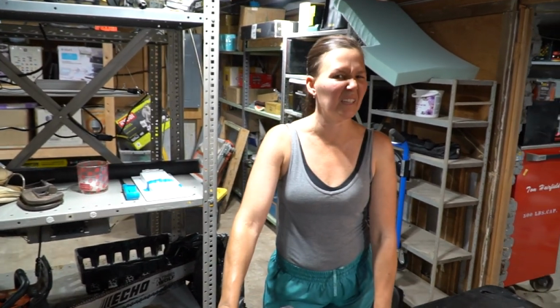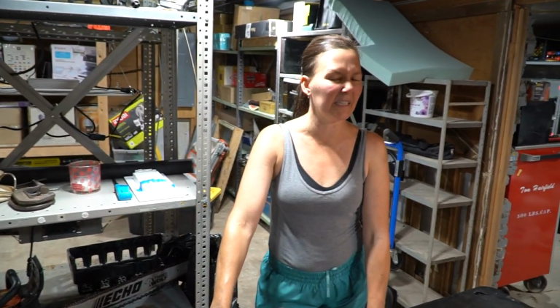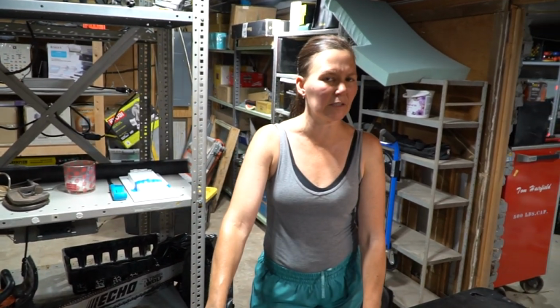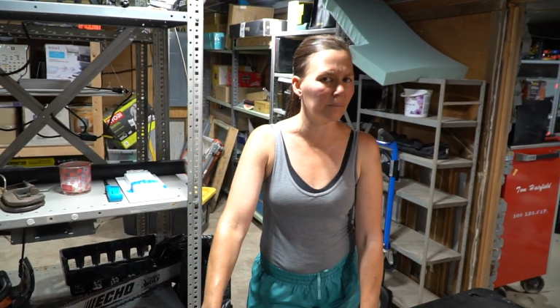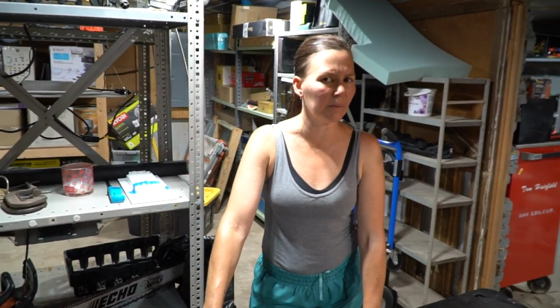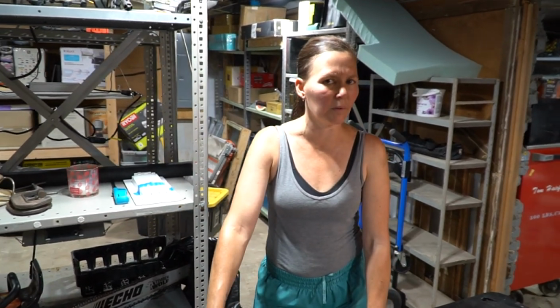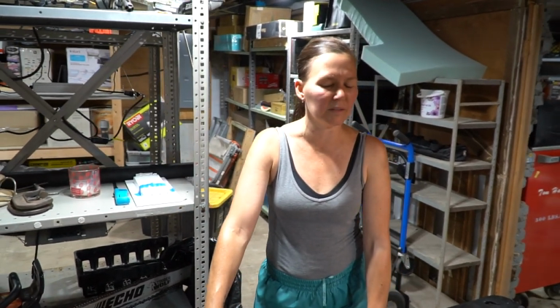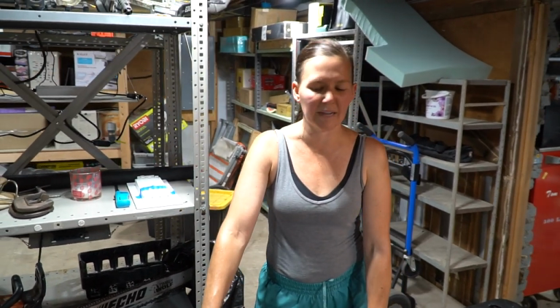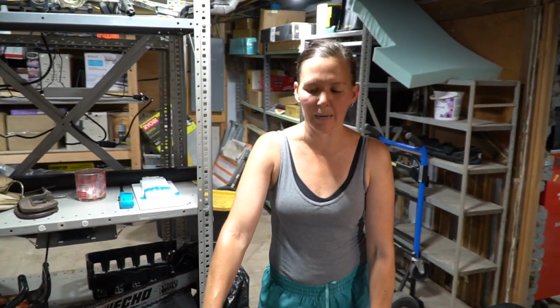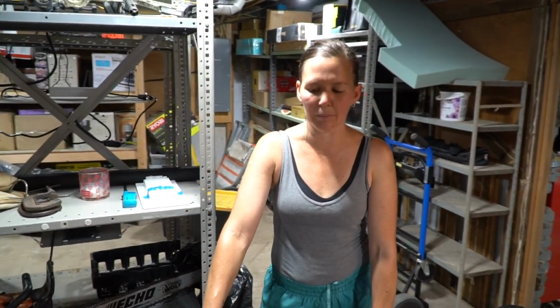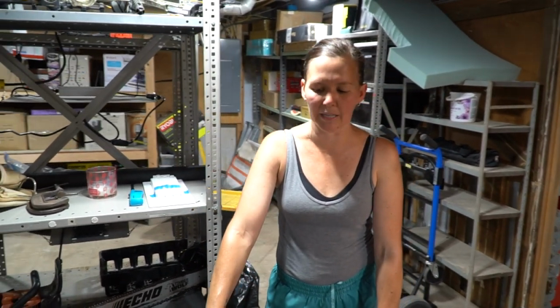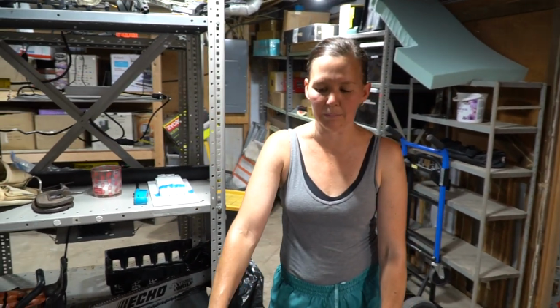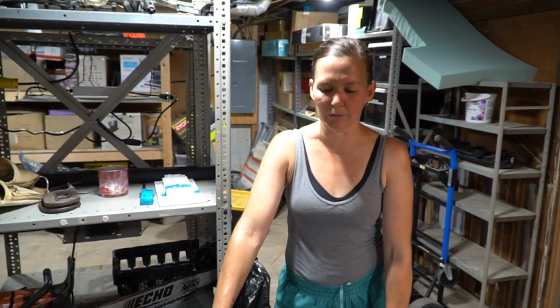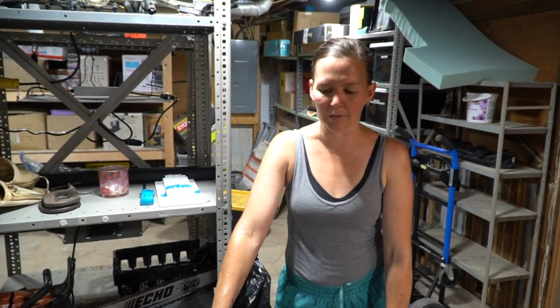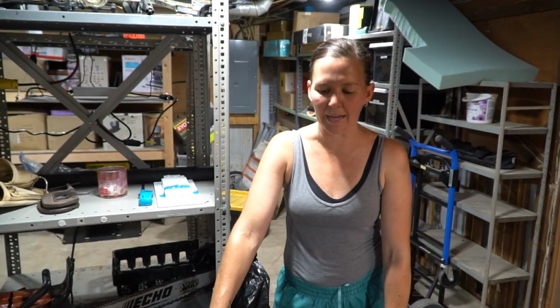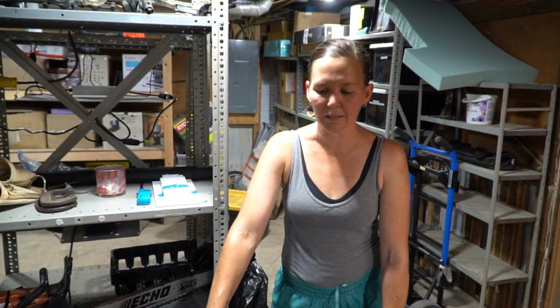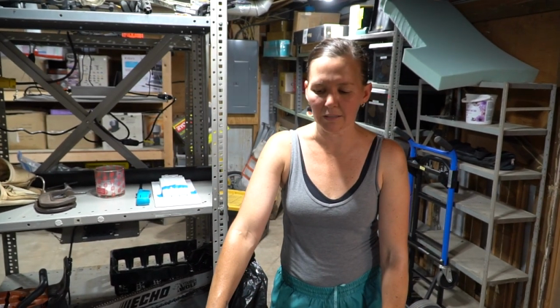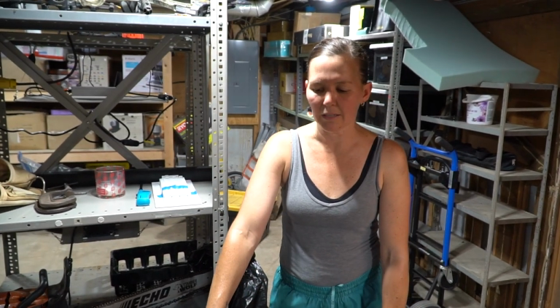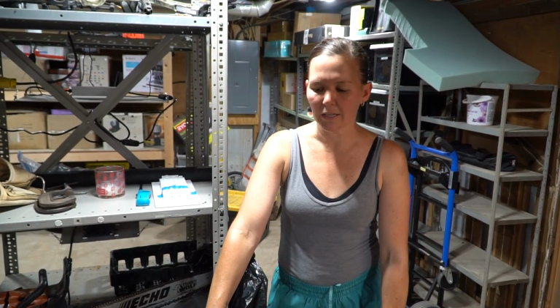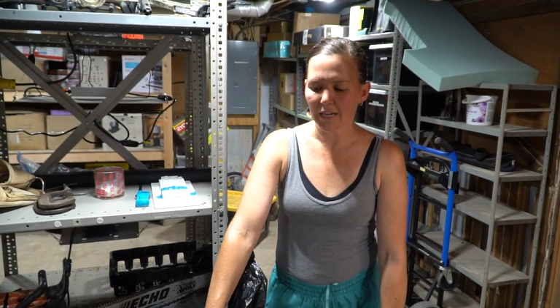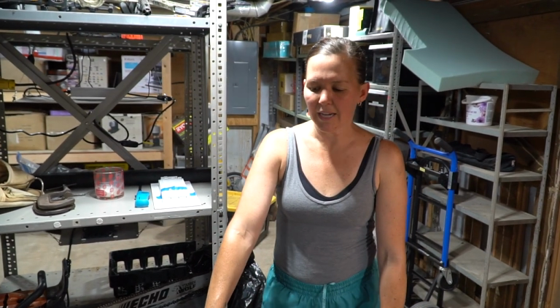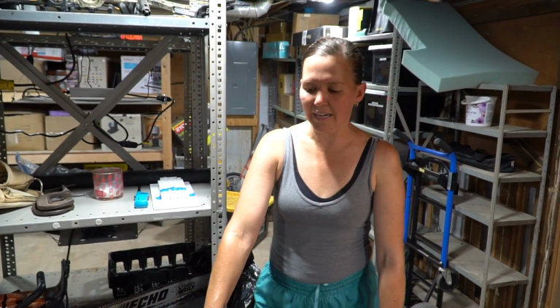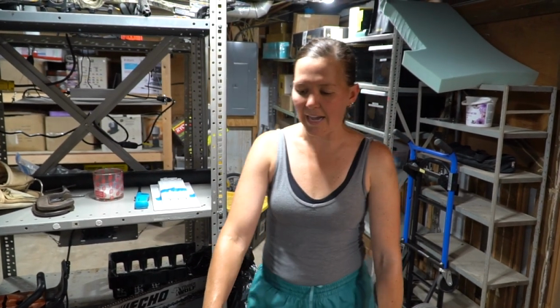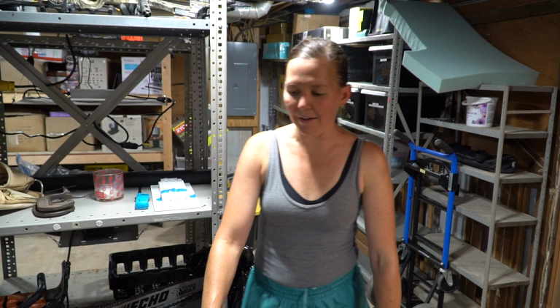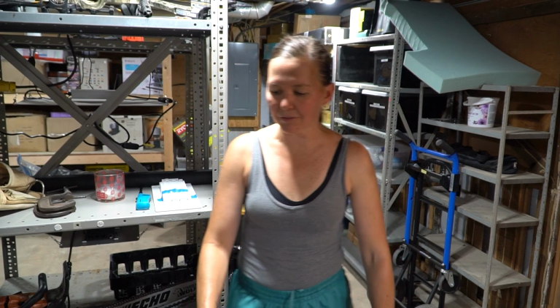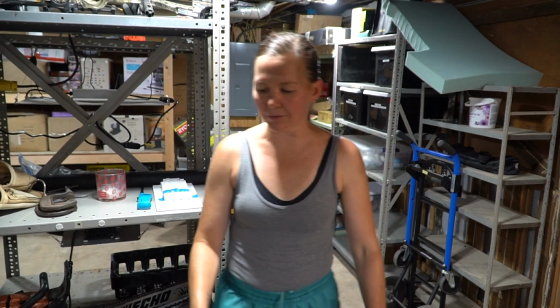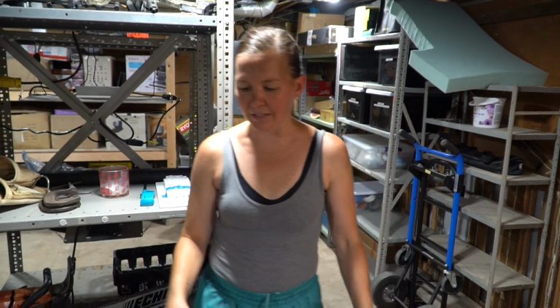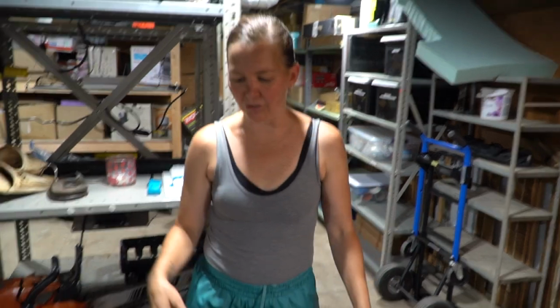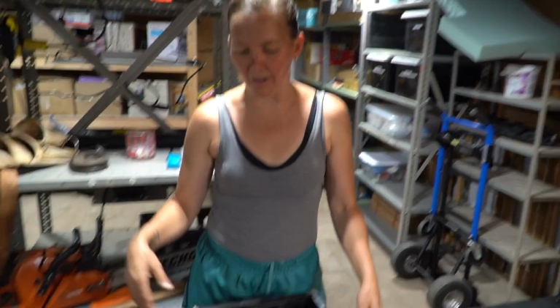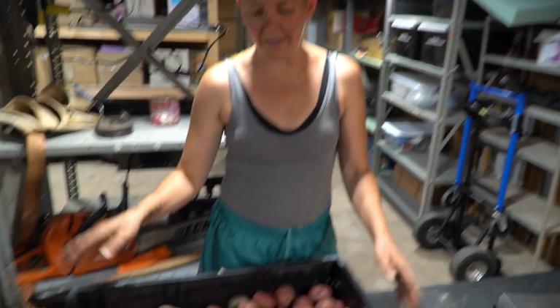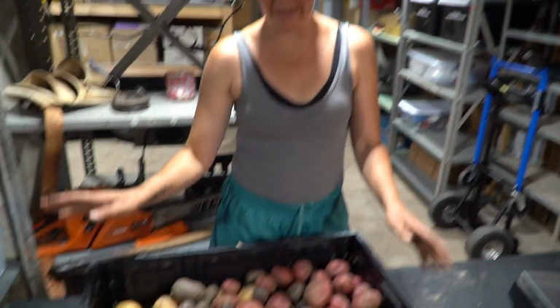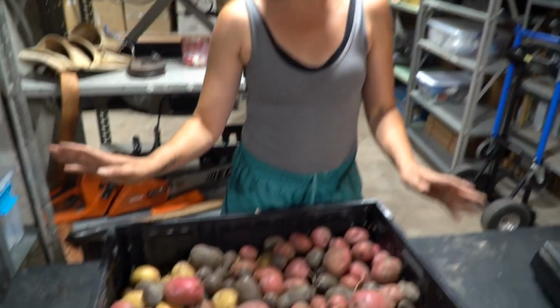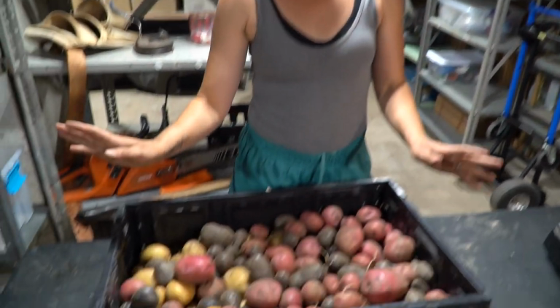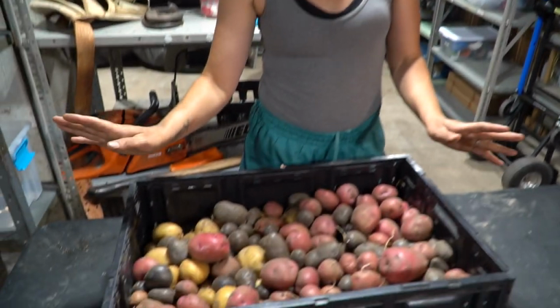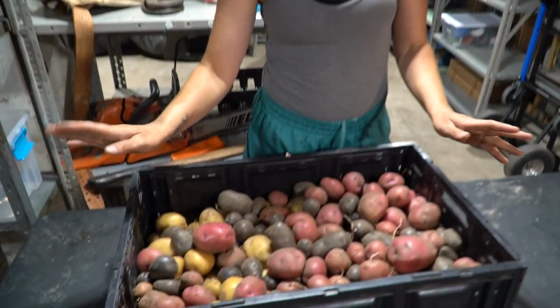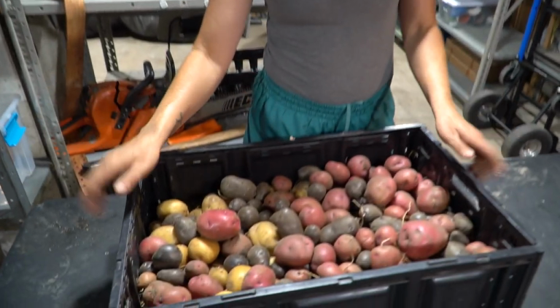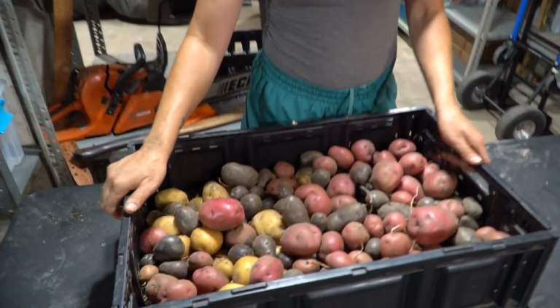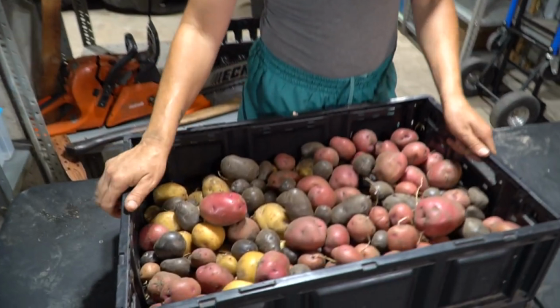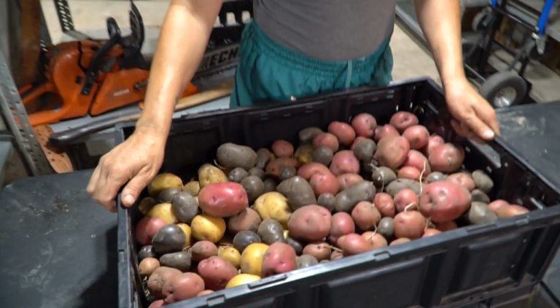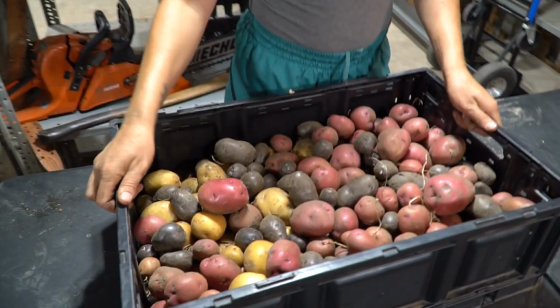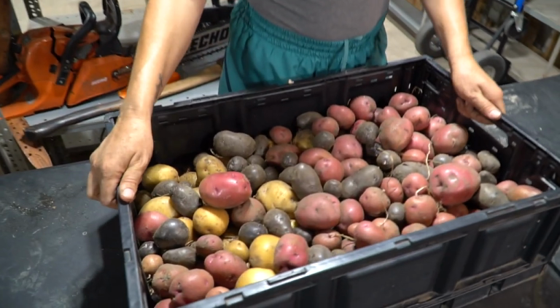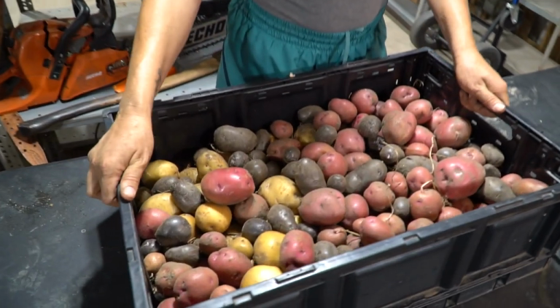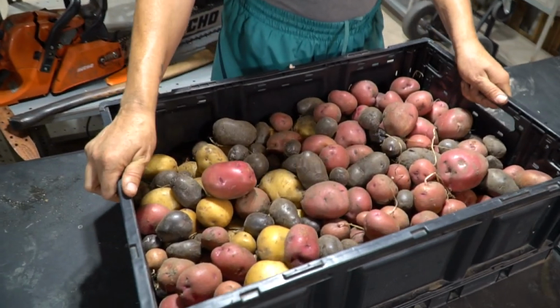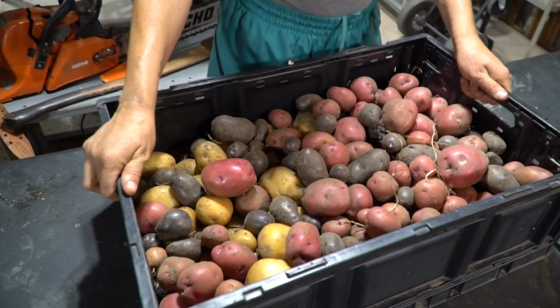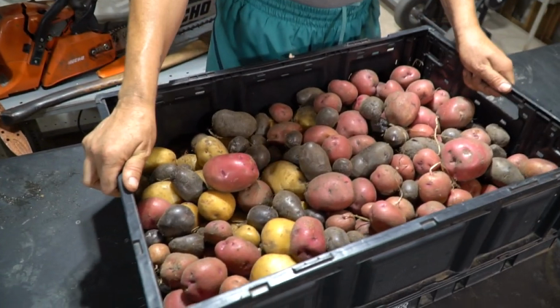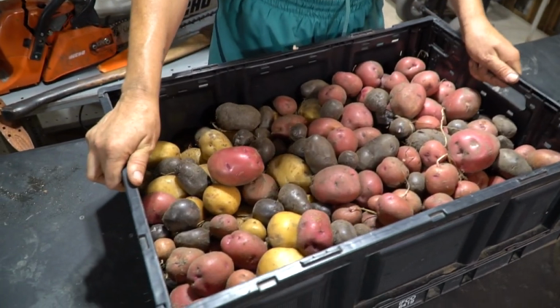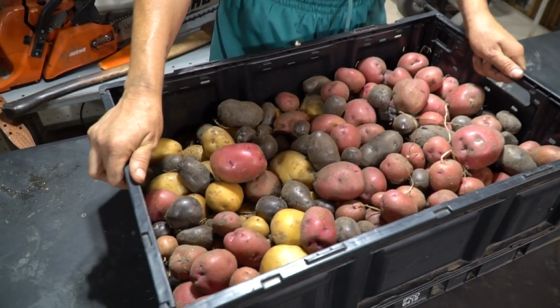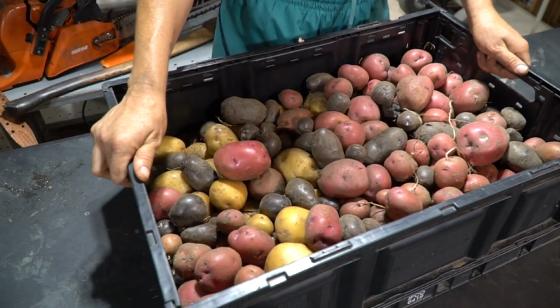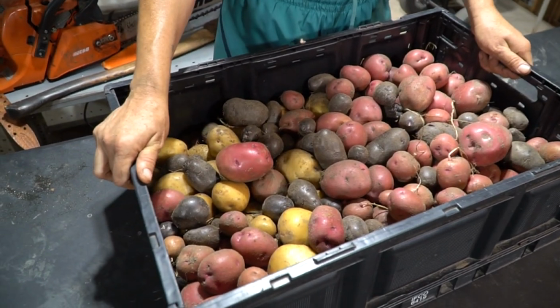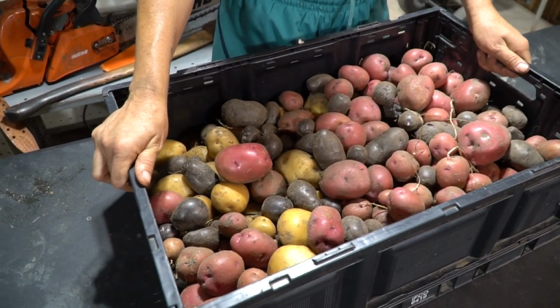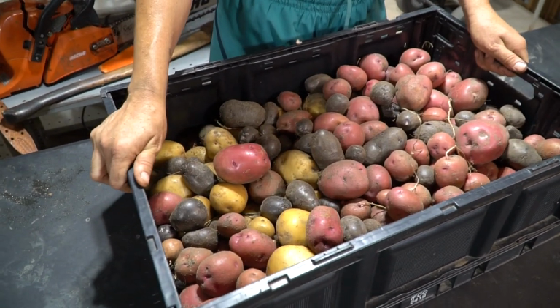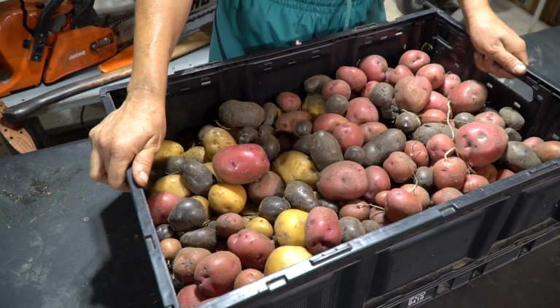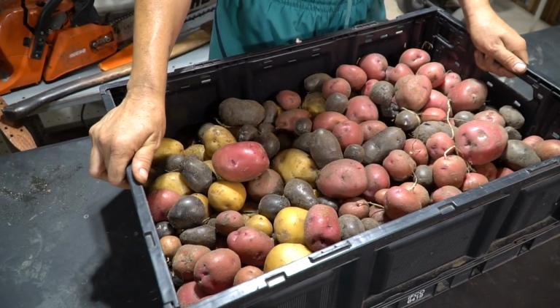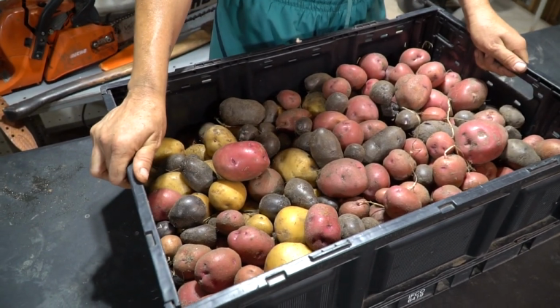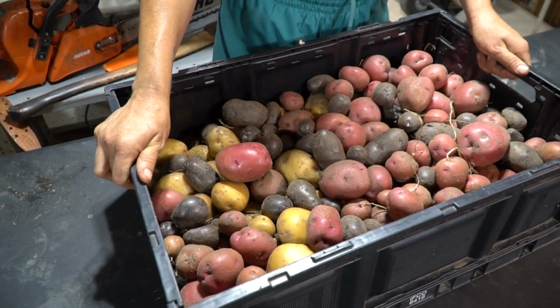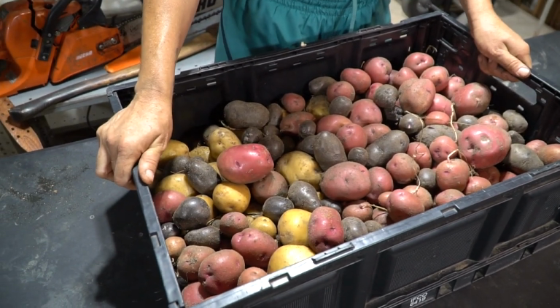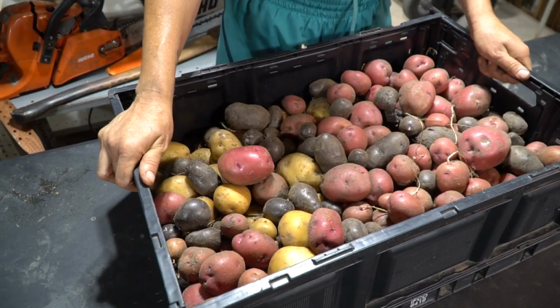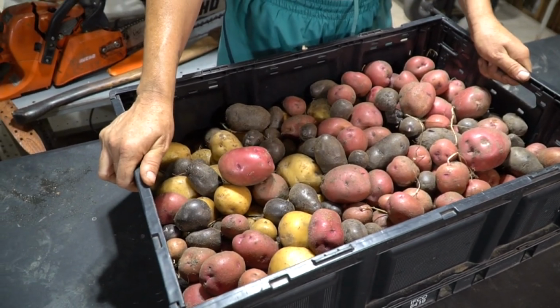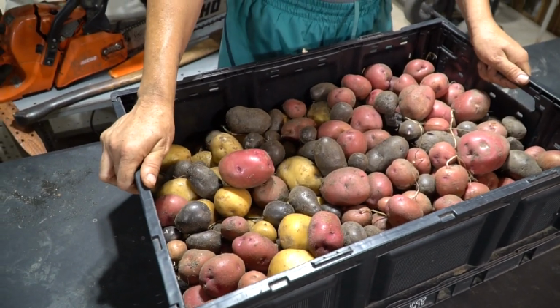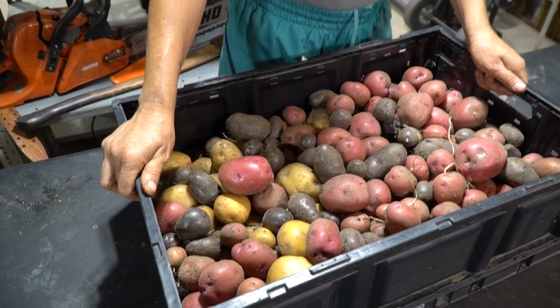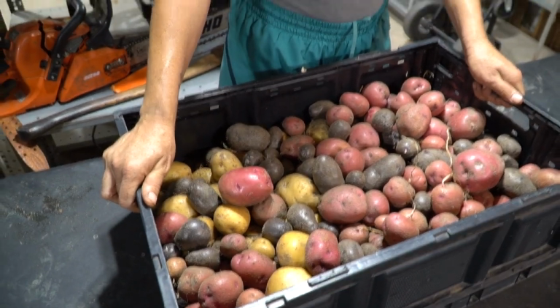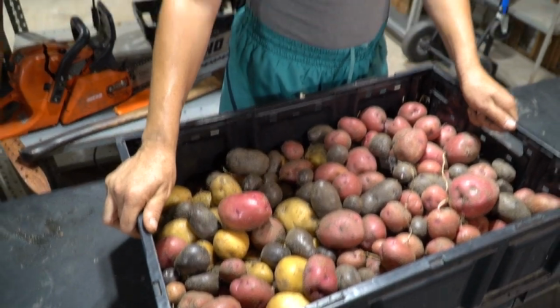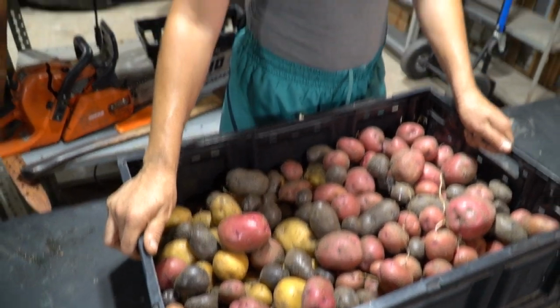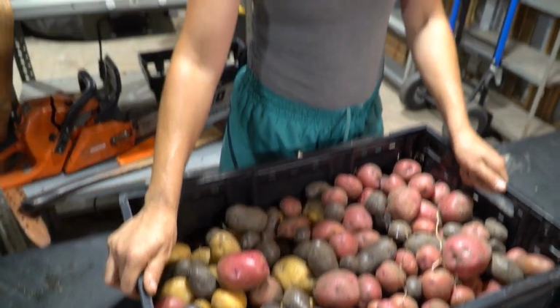If they need a little bit more time, we'll let them do that. And after they dry out, we're going to put them back in bins like this, just storing them in our basement.